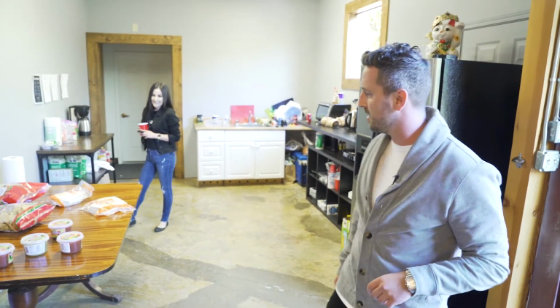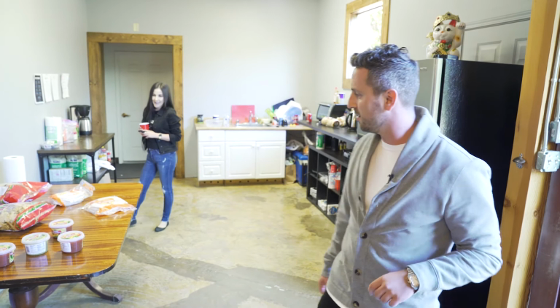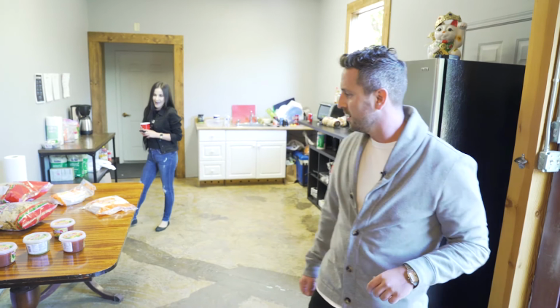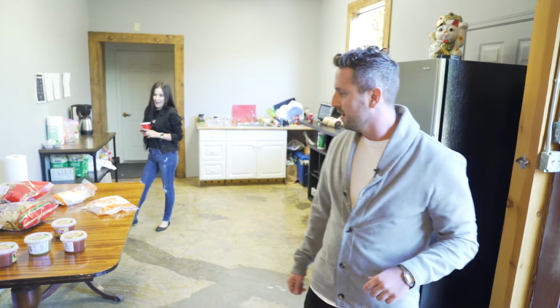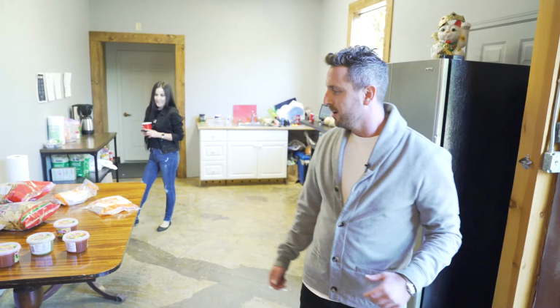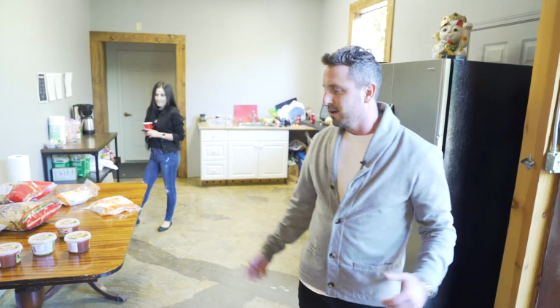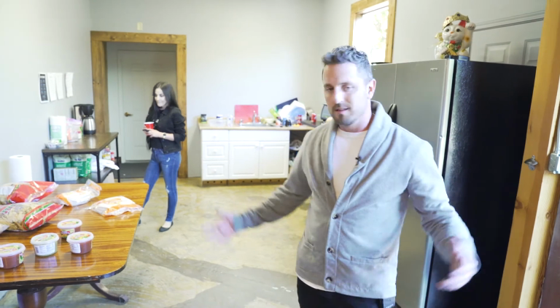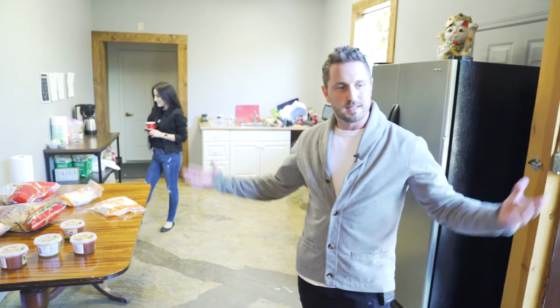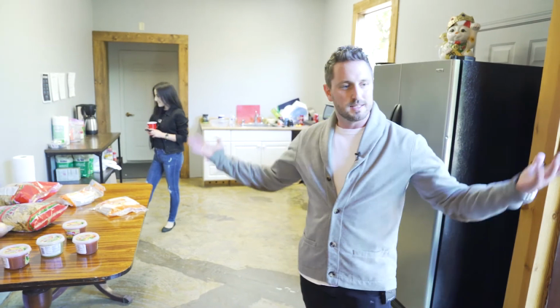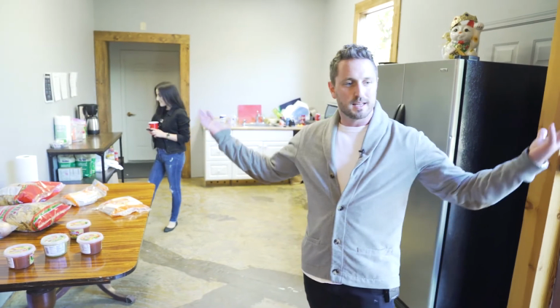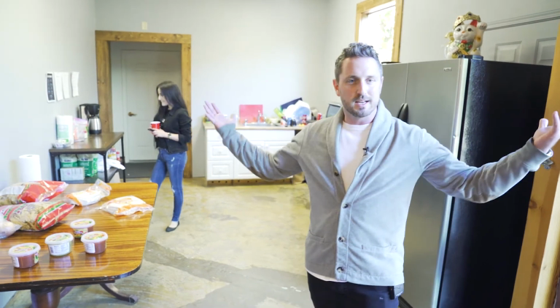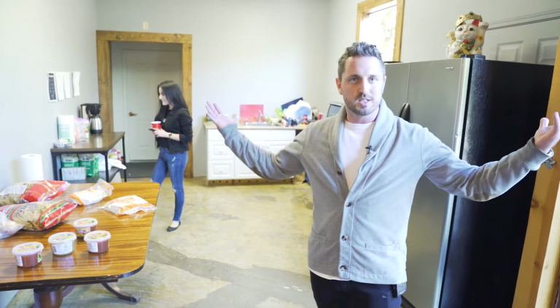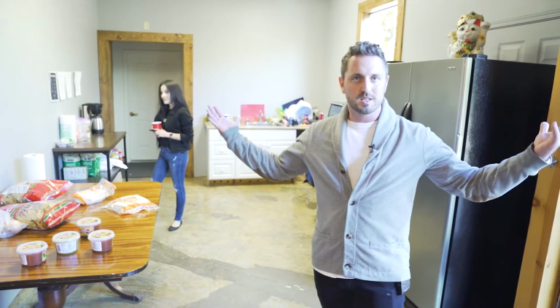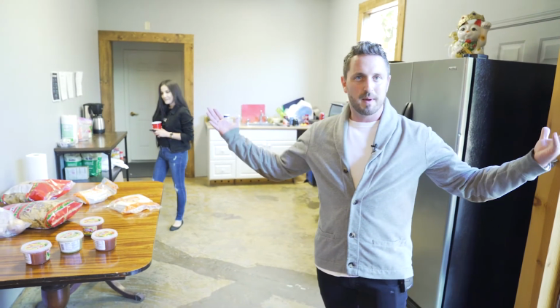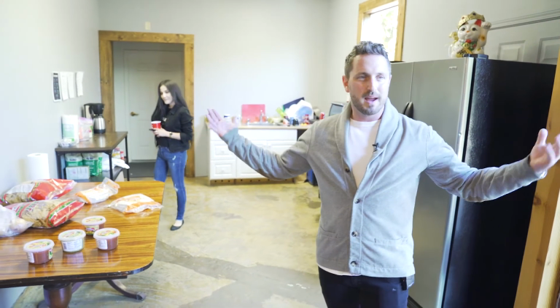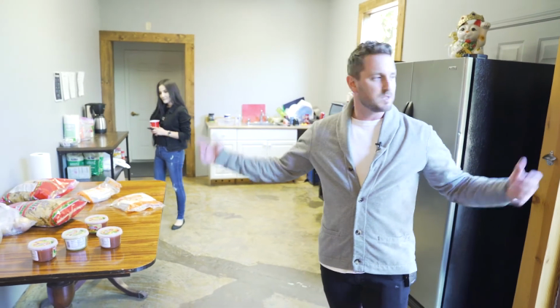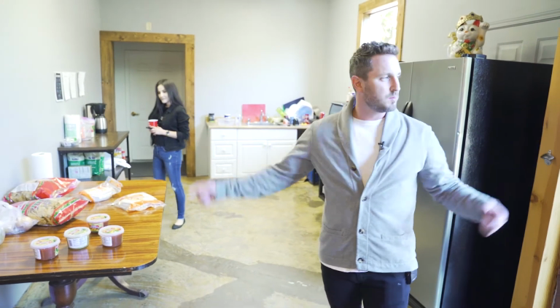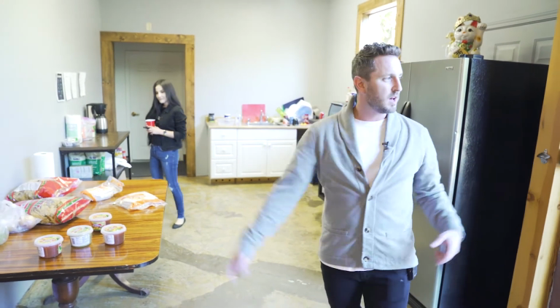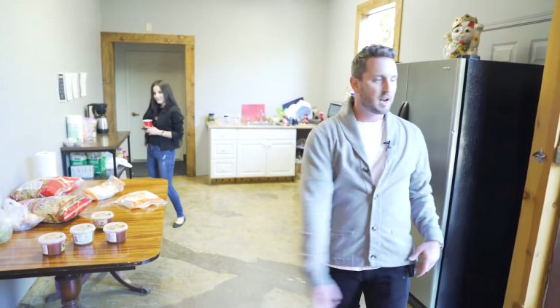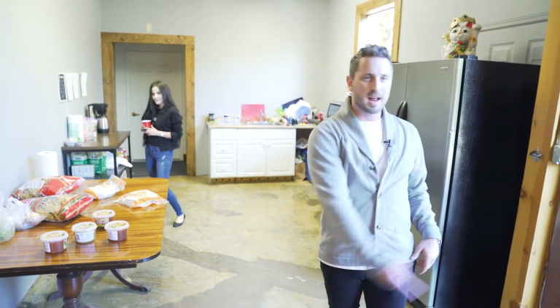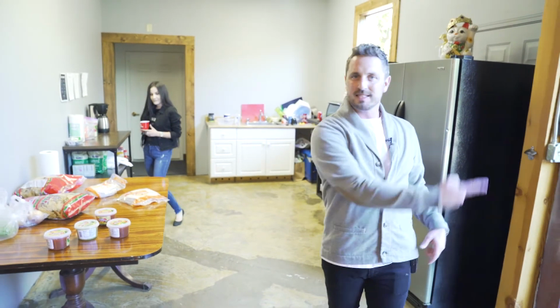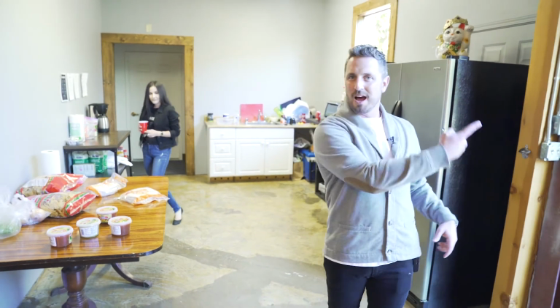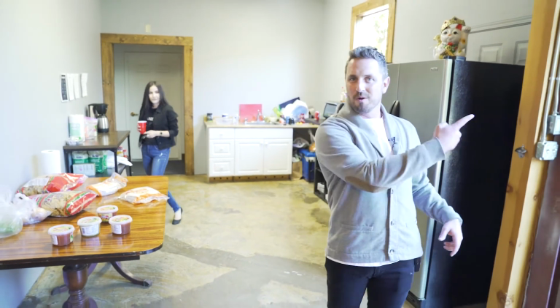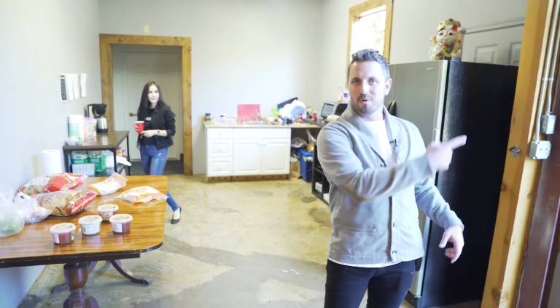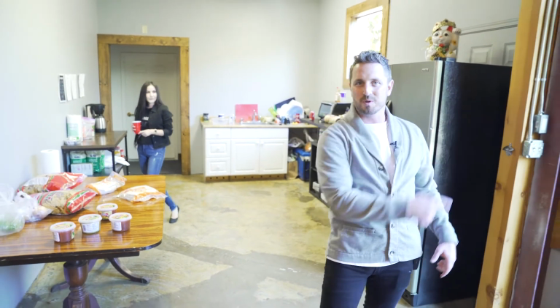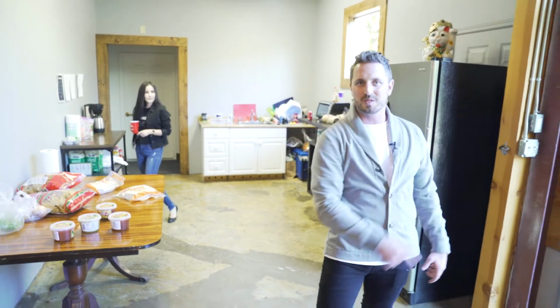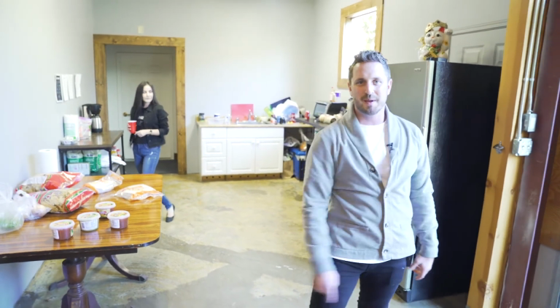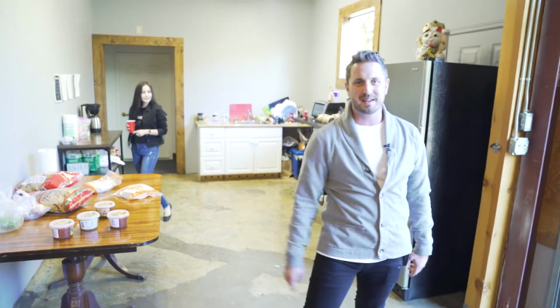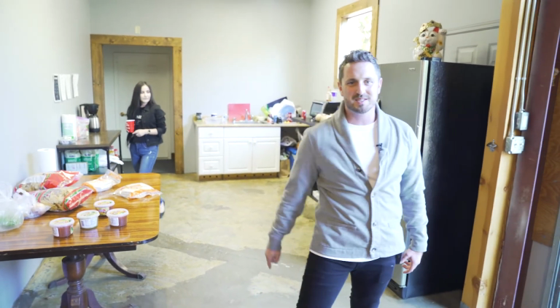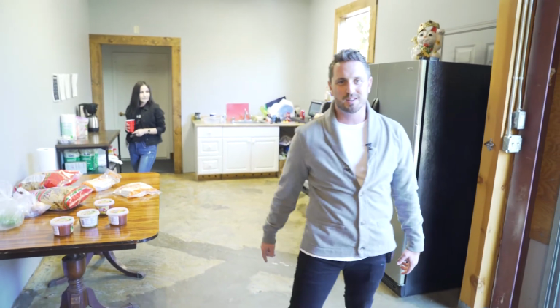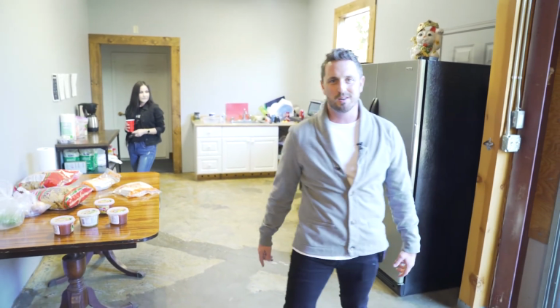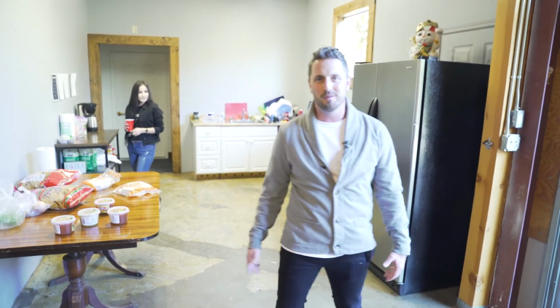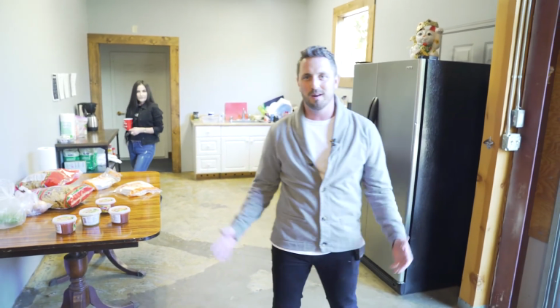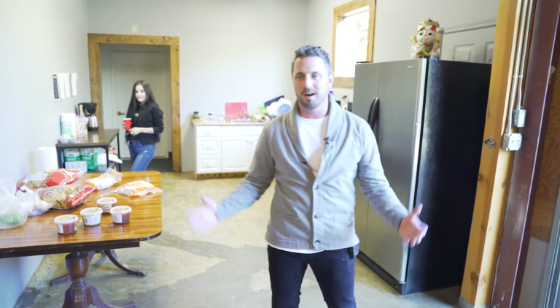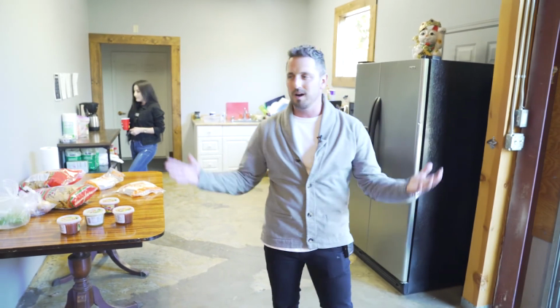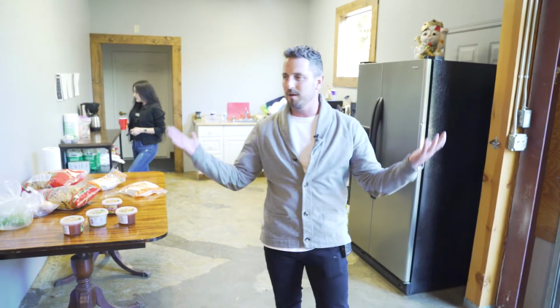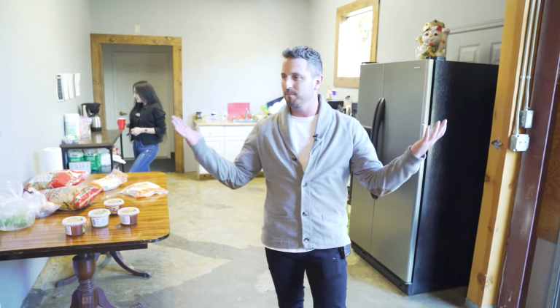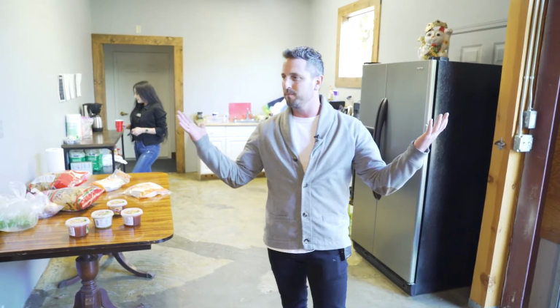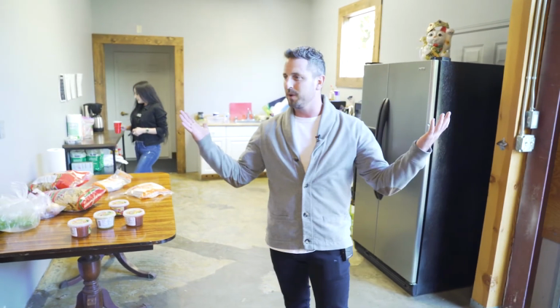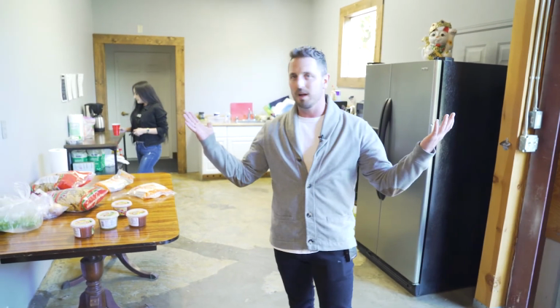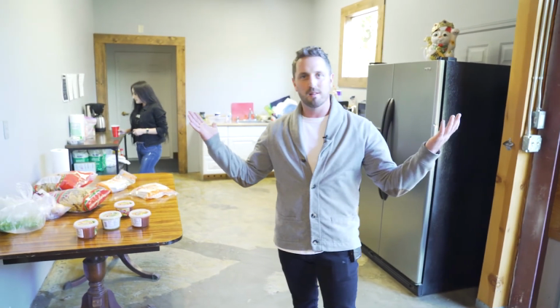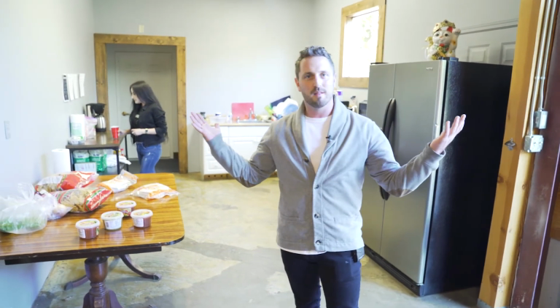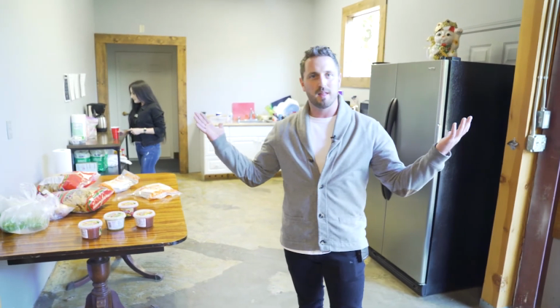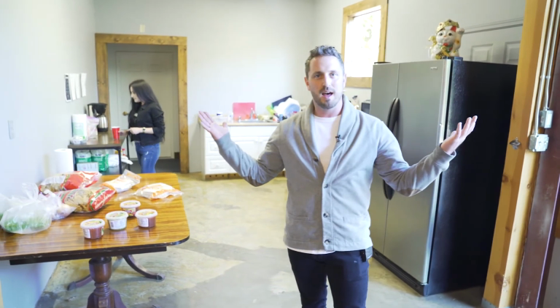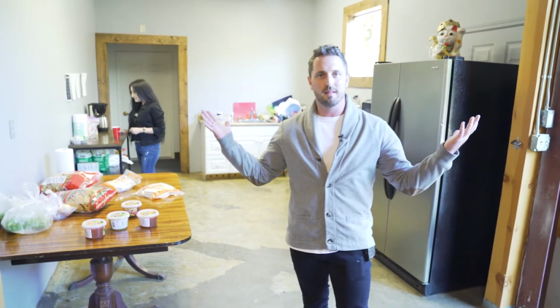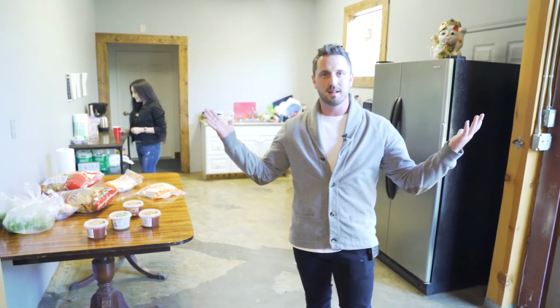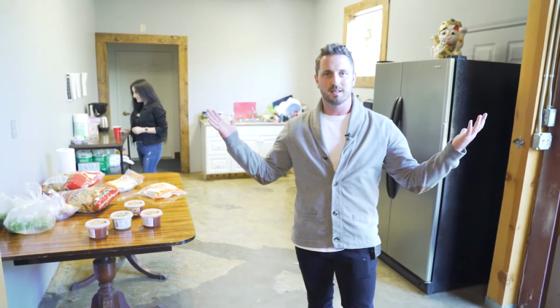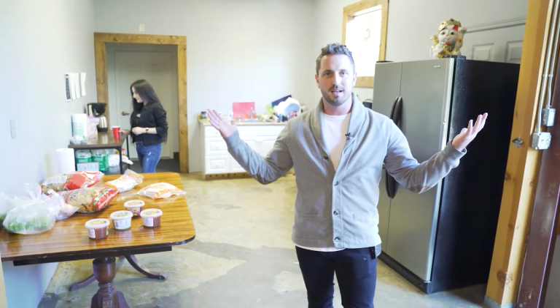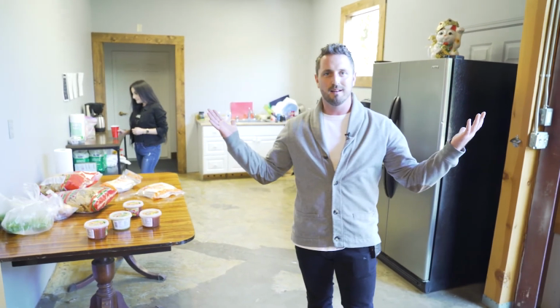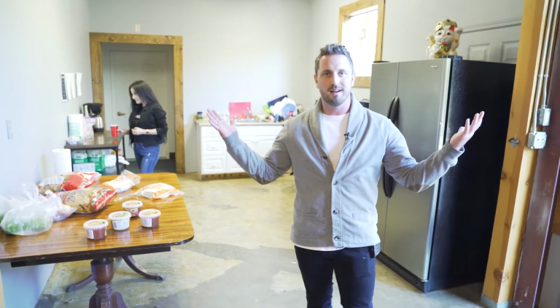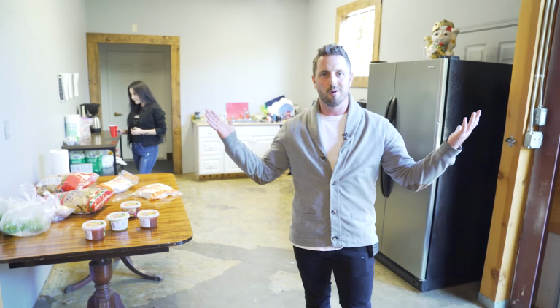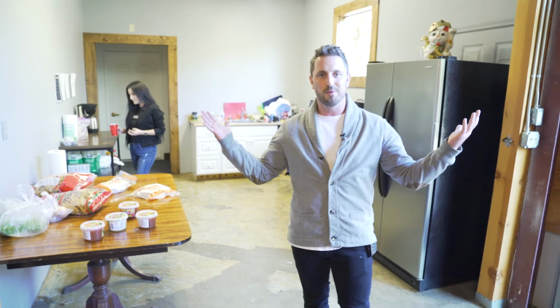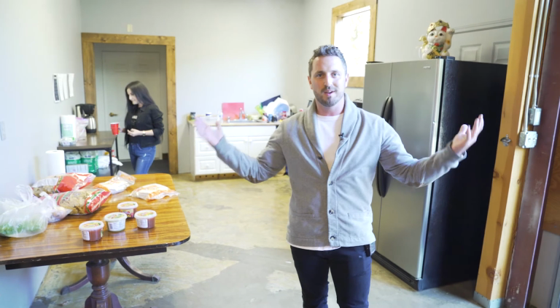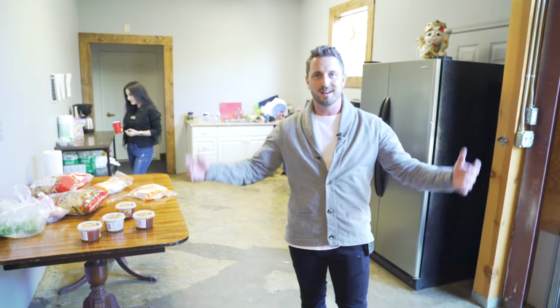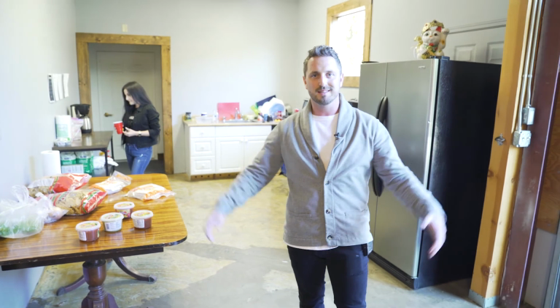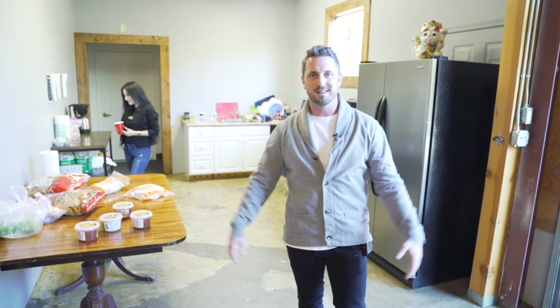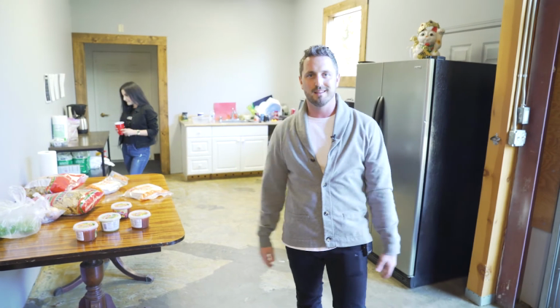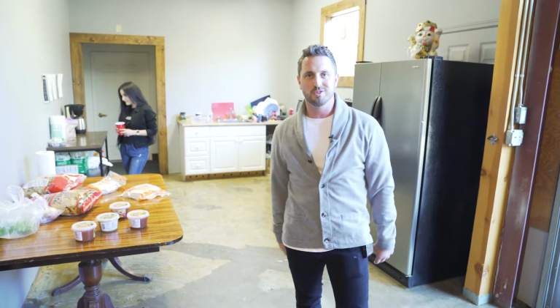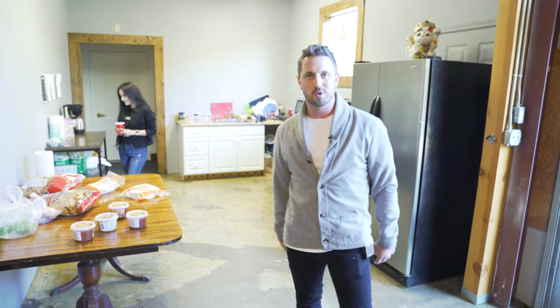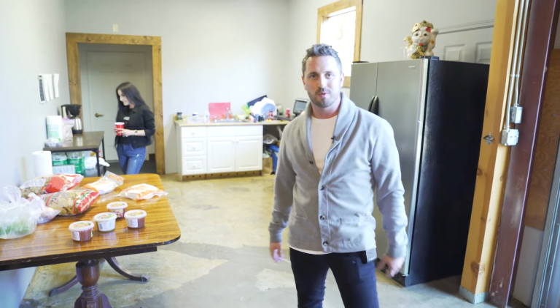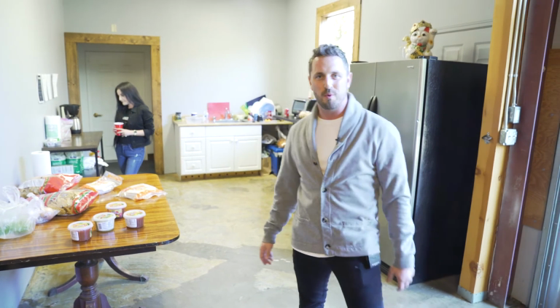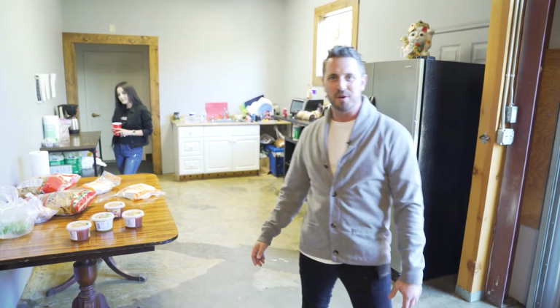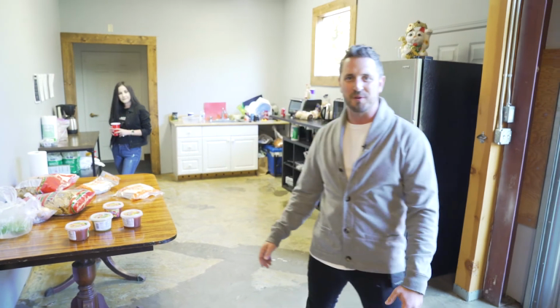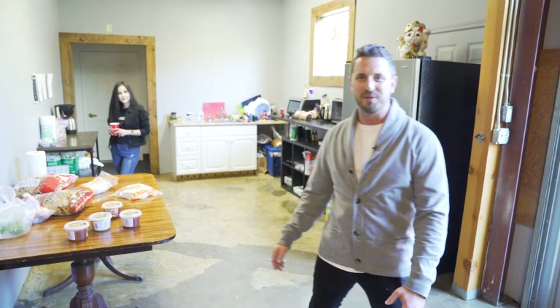So this is the kitchen space. We got a nice outdoor space too. But other than that, that's it. I hope you guys enjoyed the walkthrough.